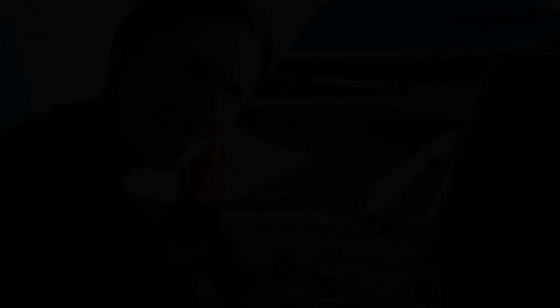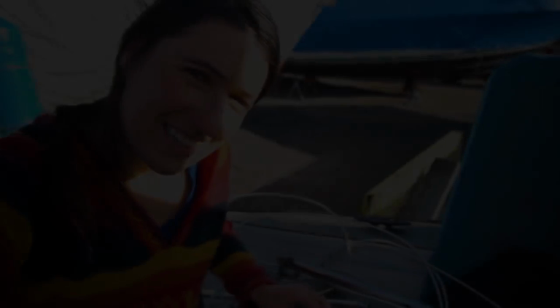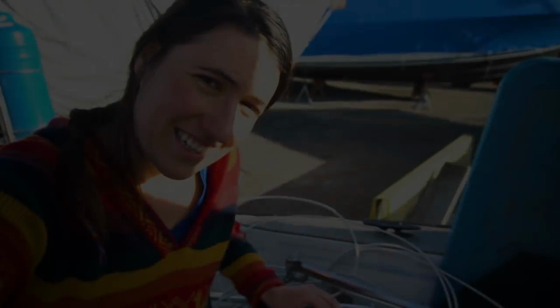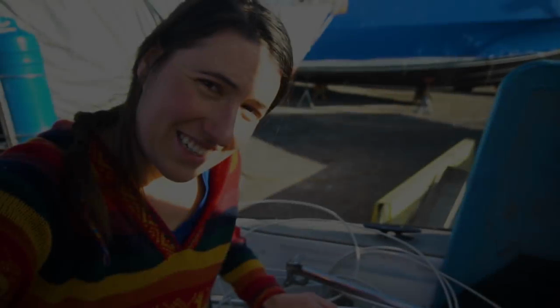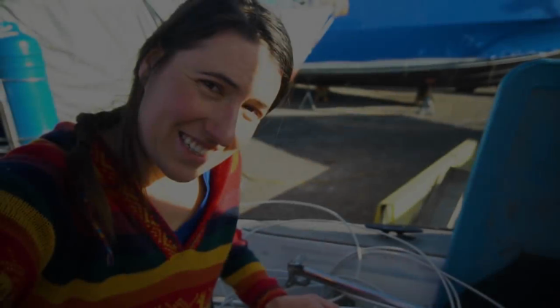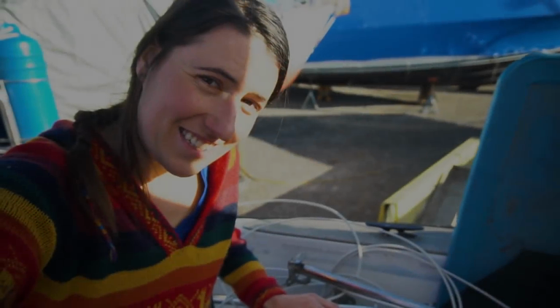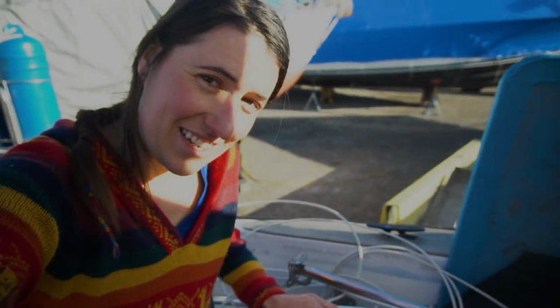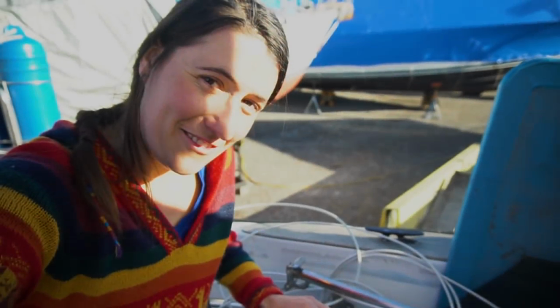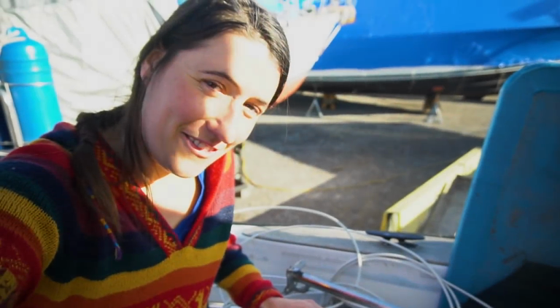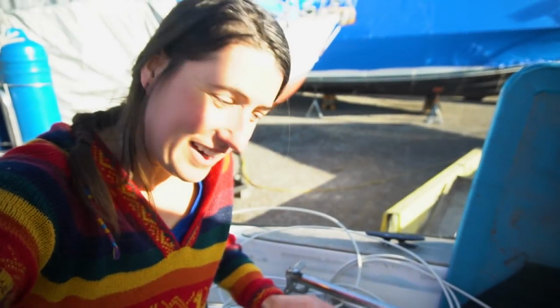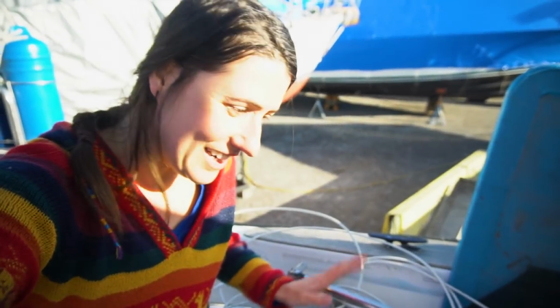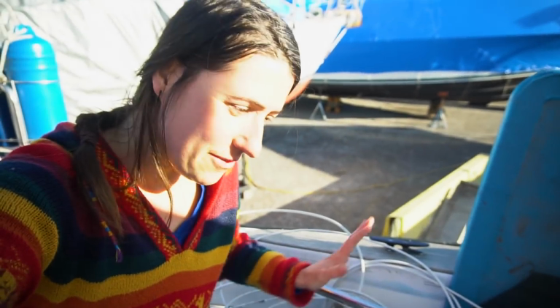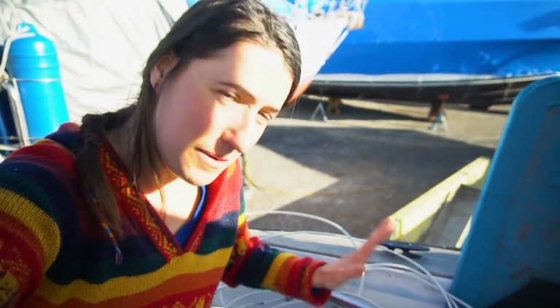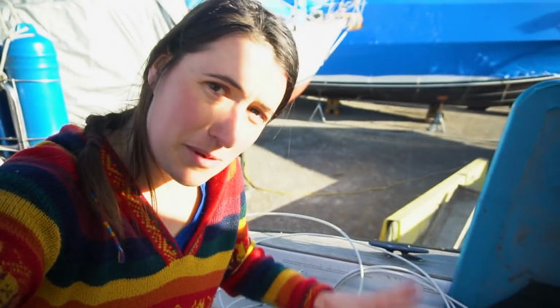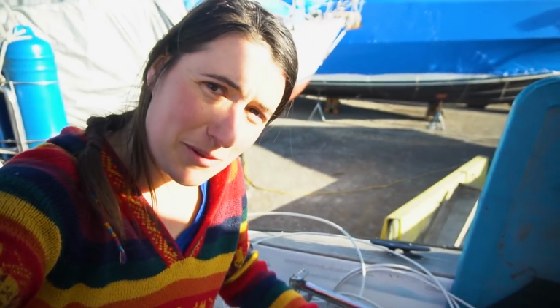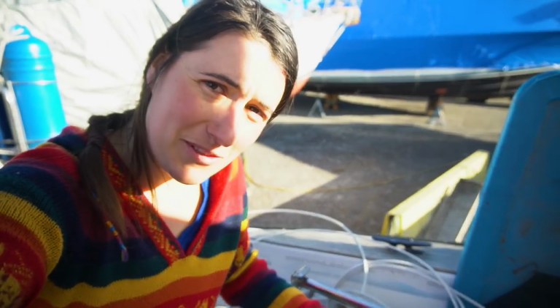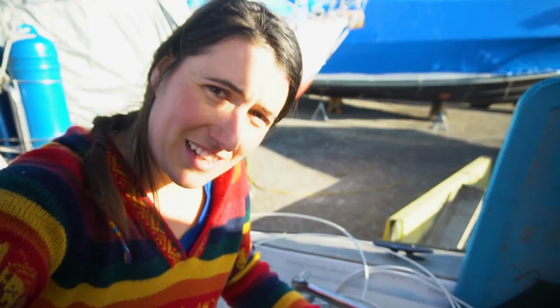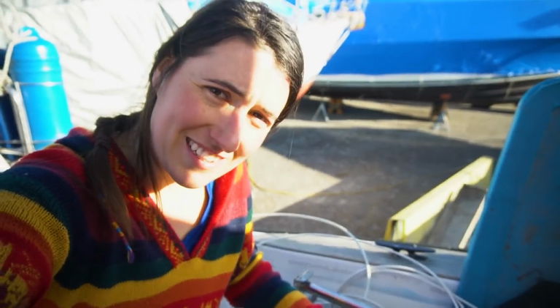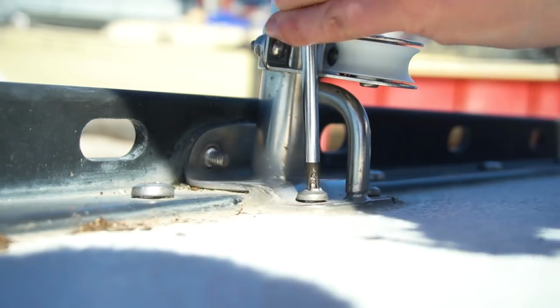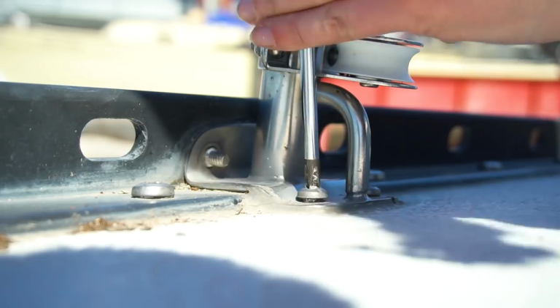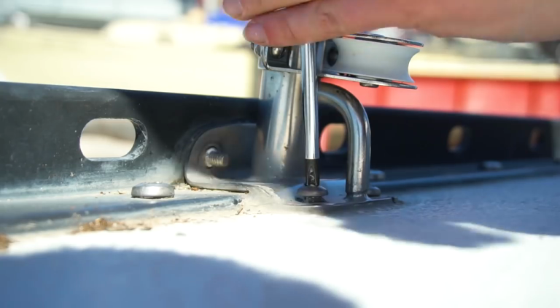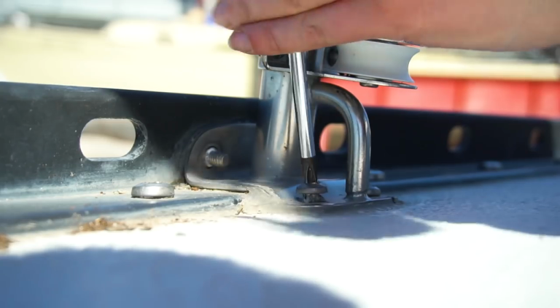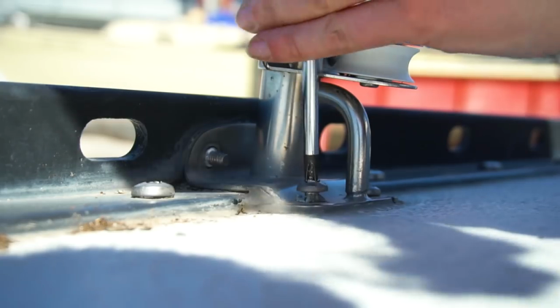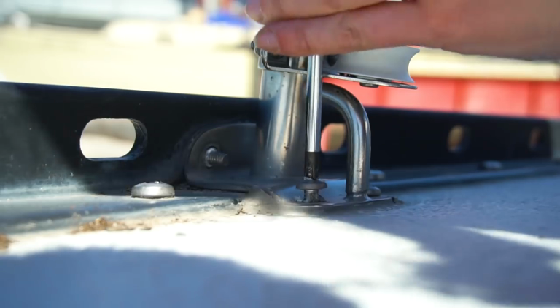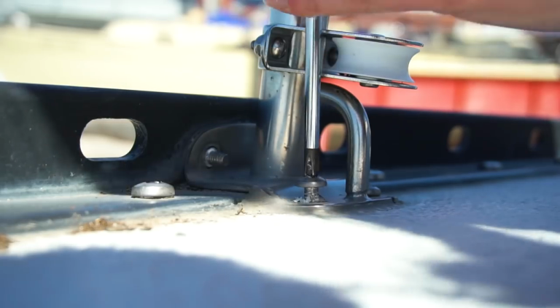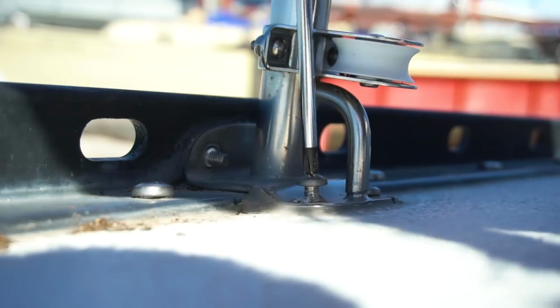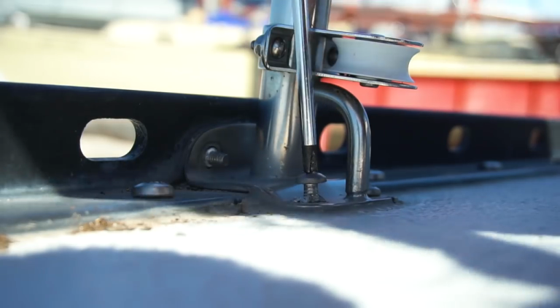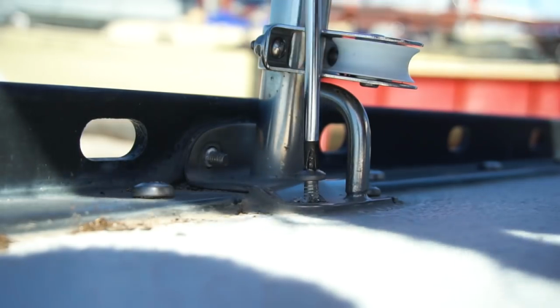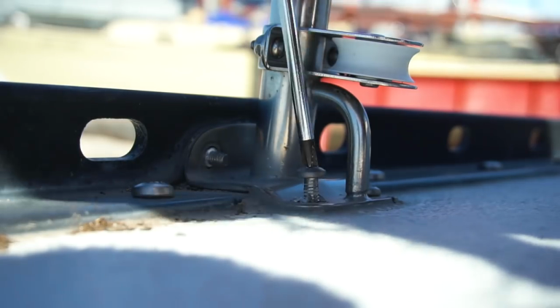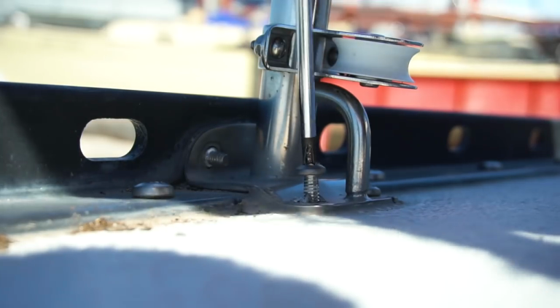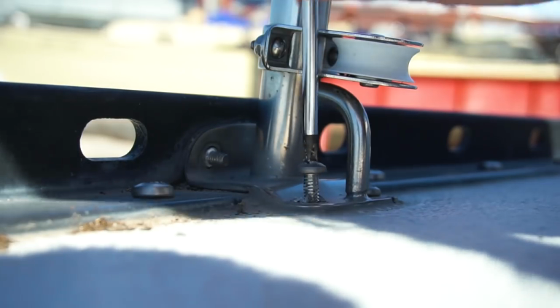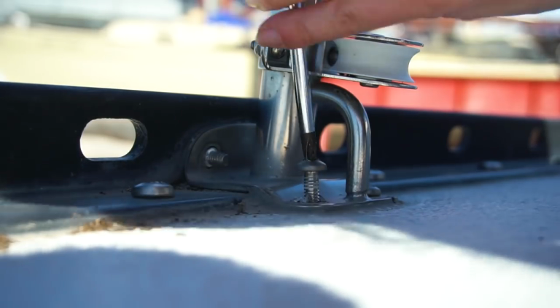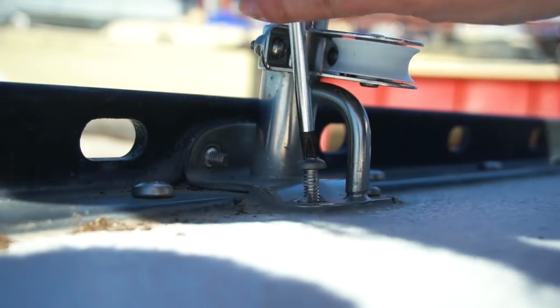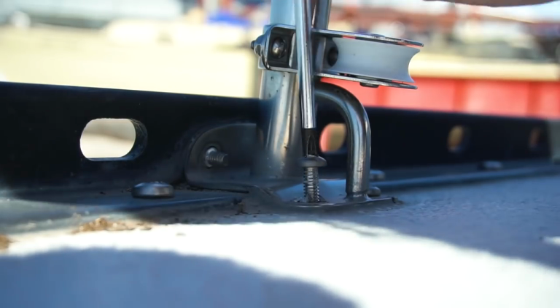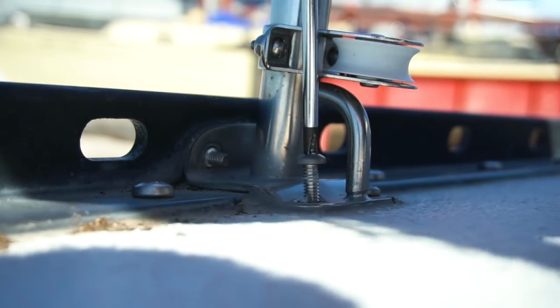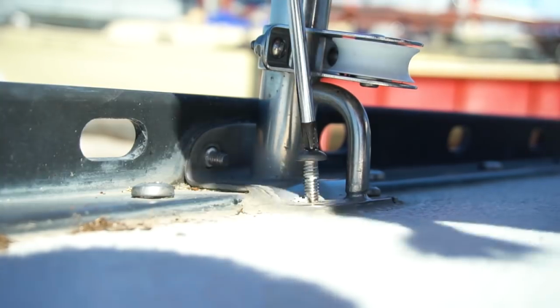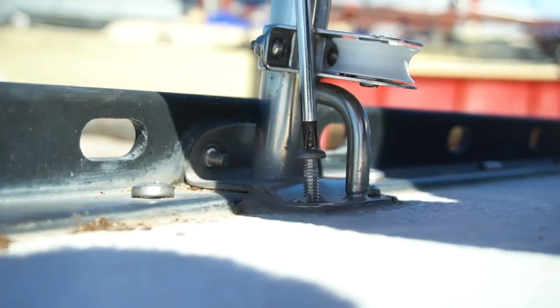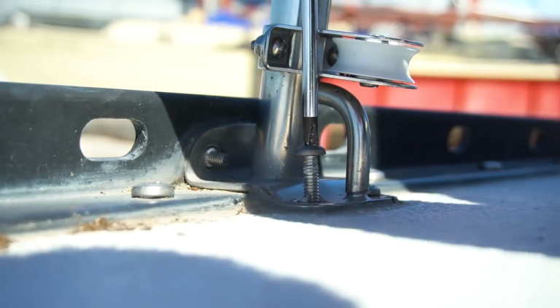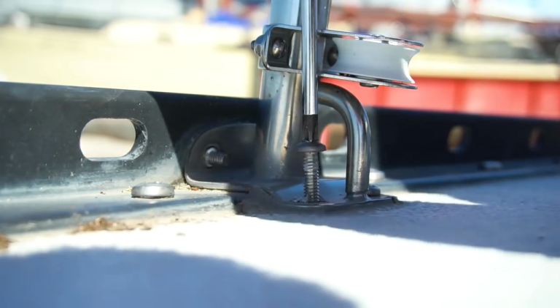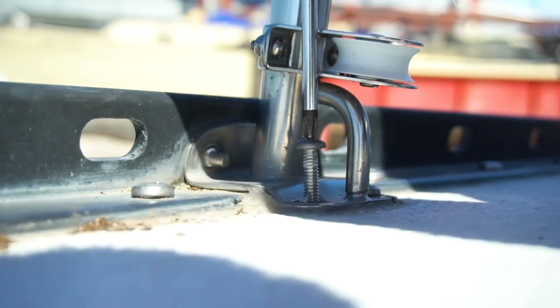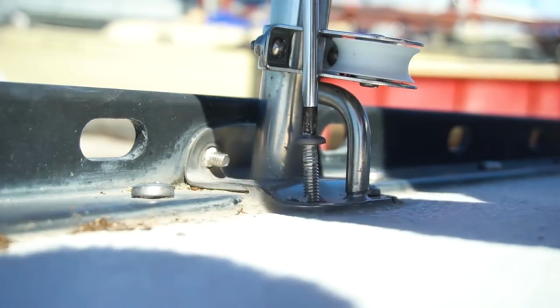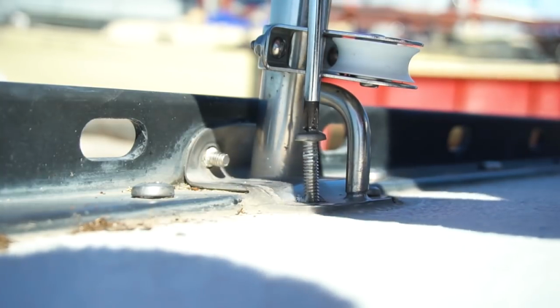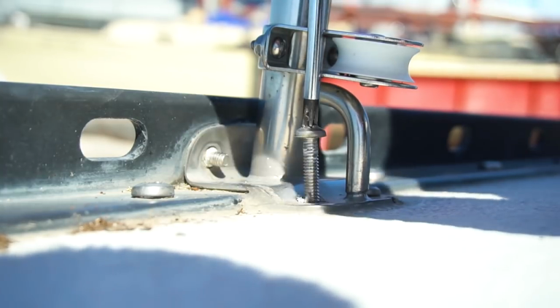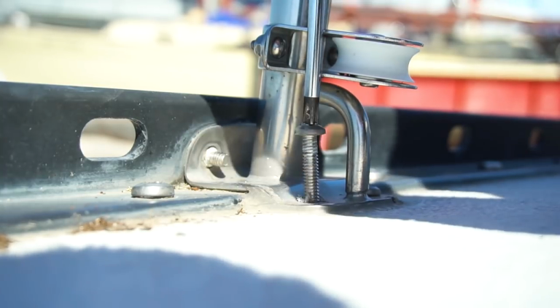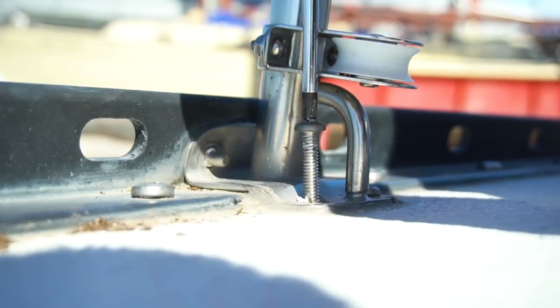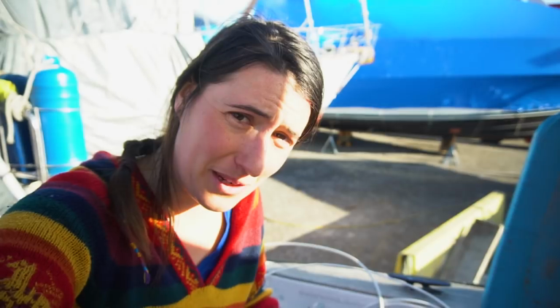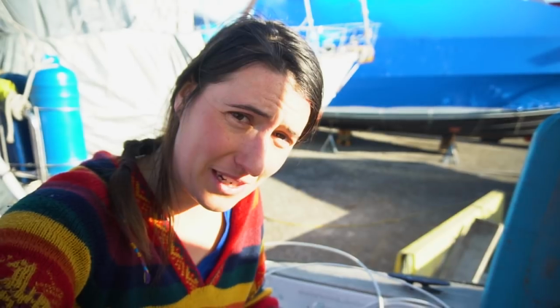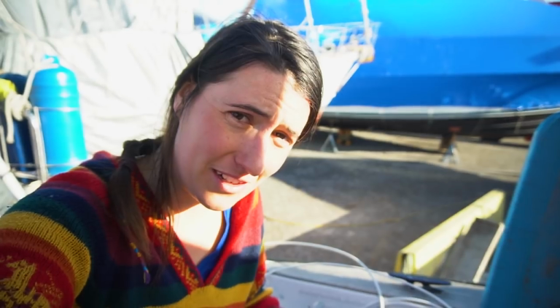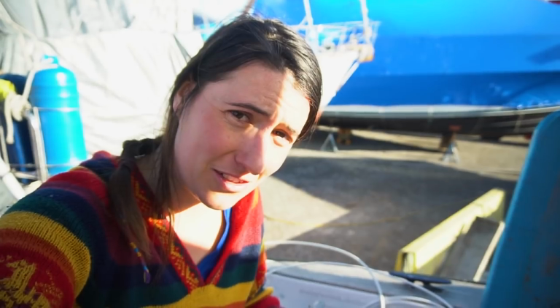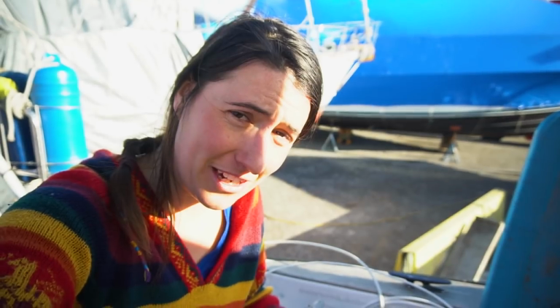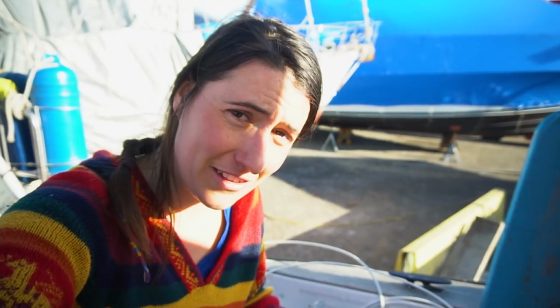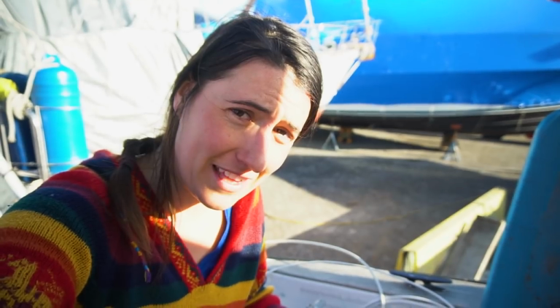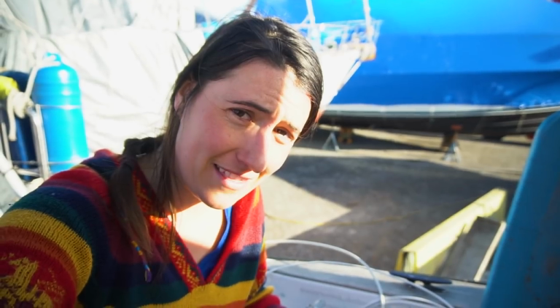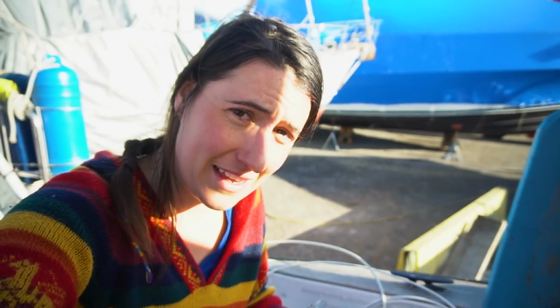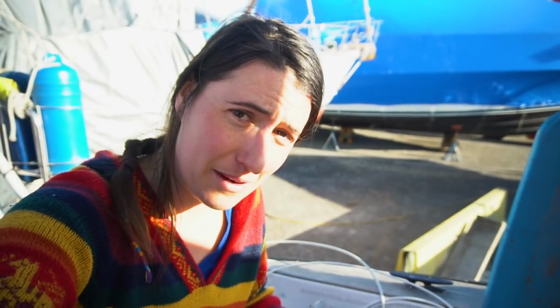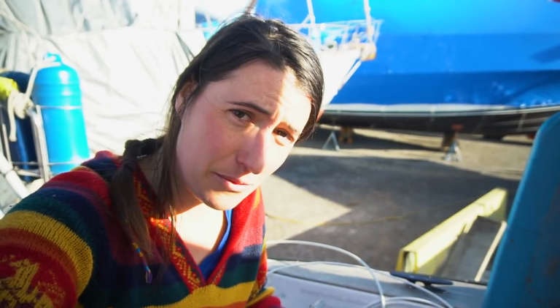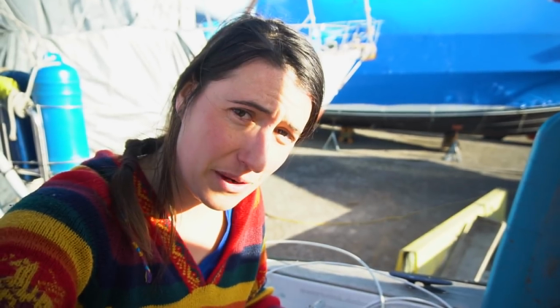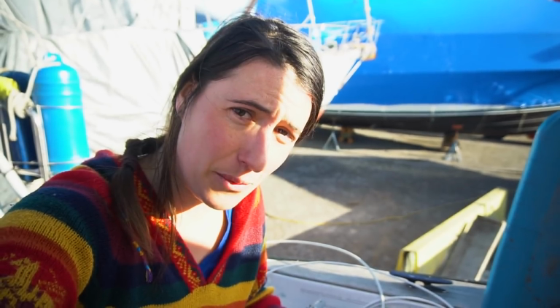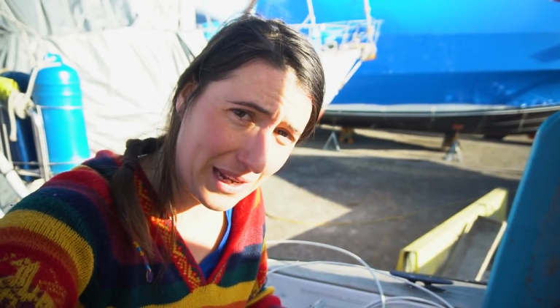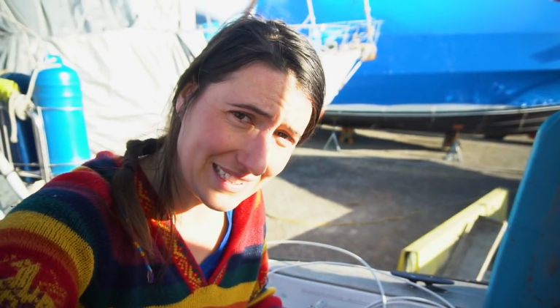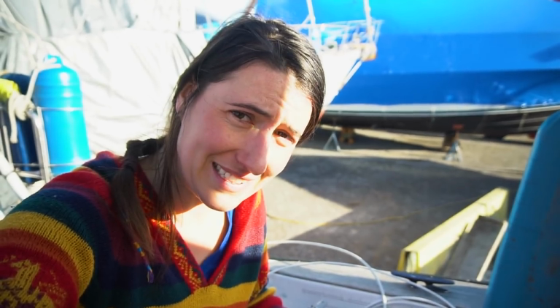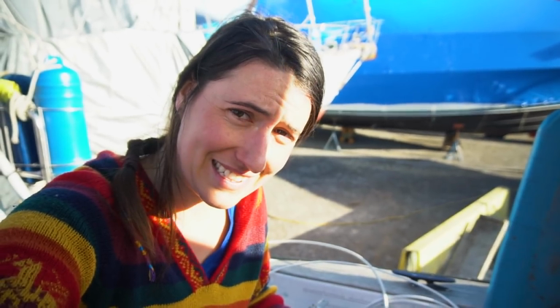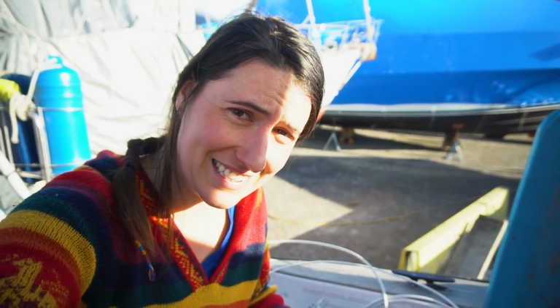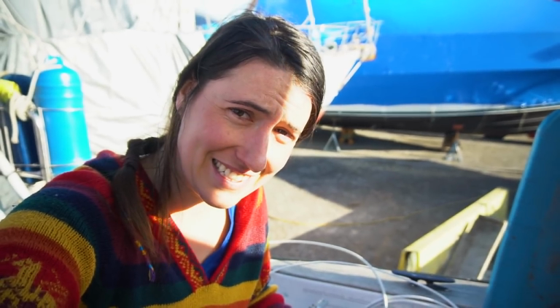So I finally removed all the stanchions, but now it's all out so we'll try to get them re-welded.